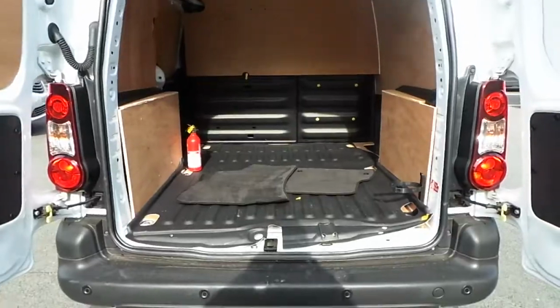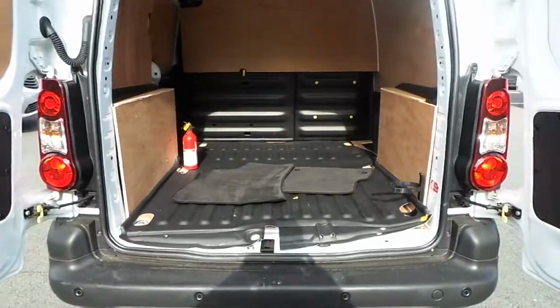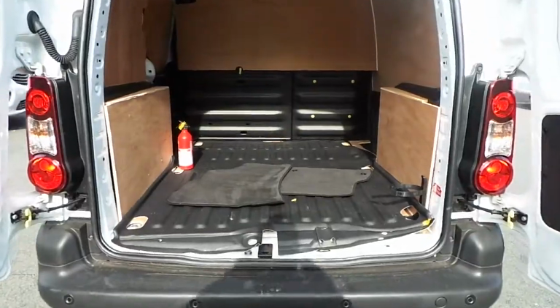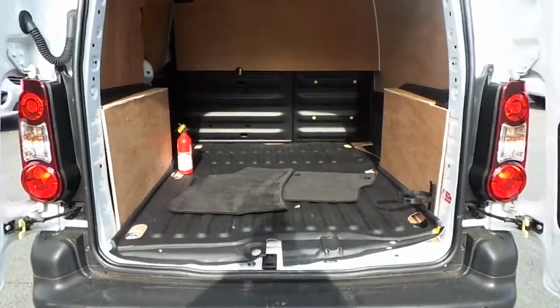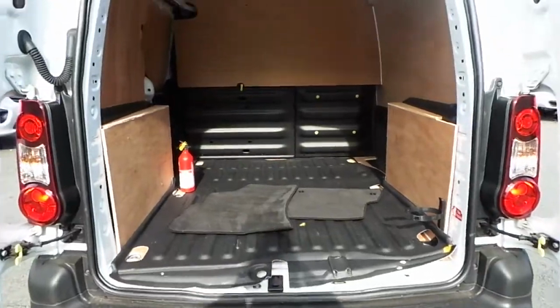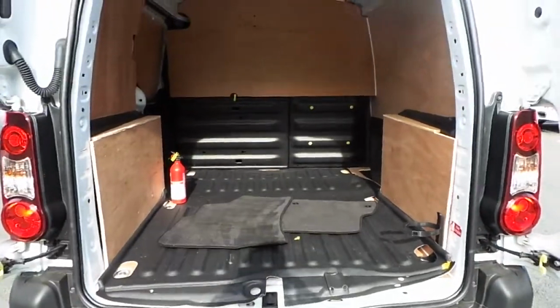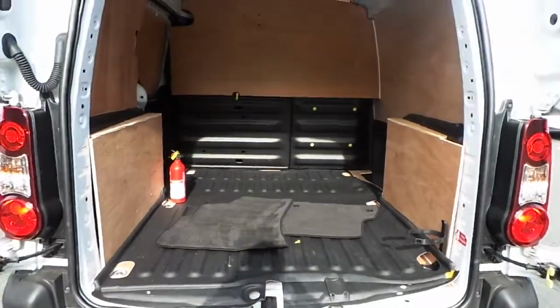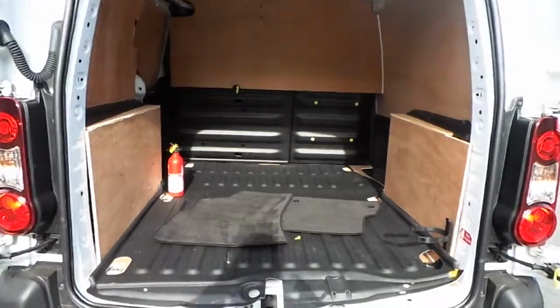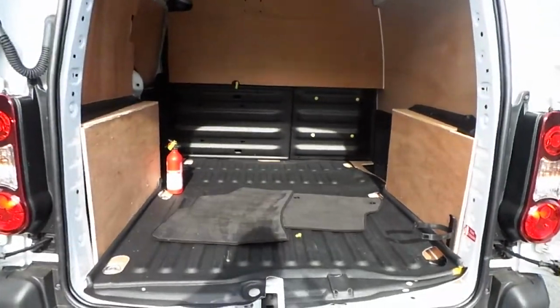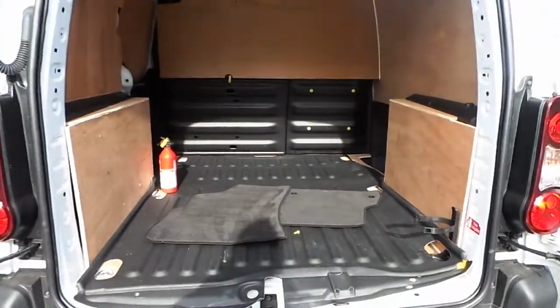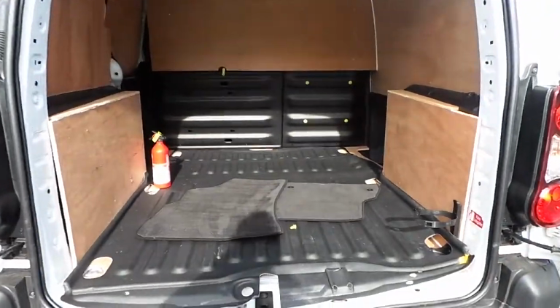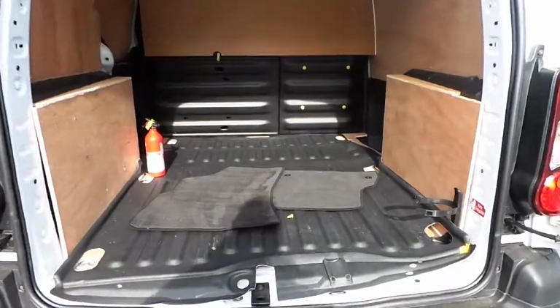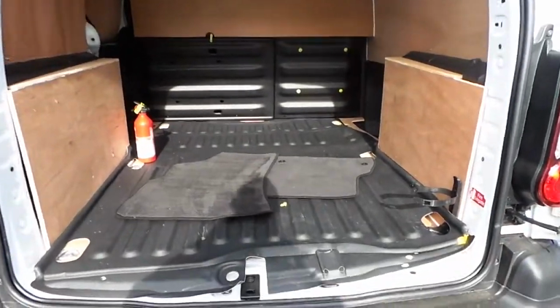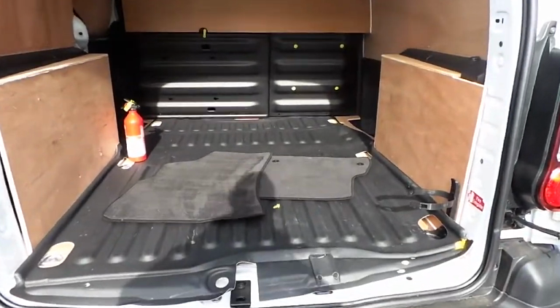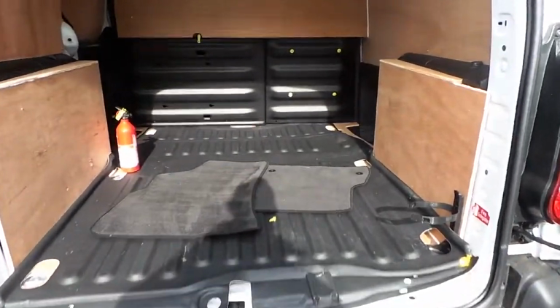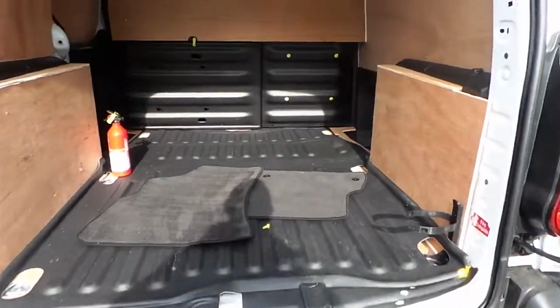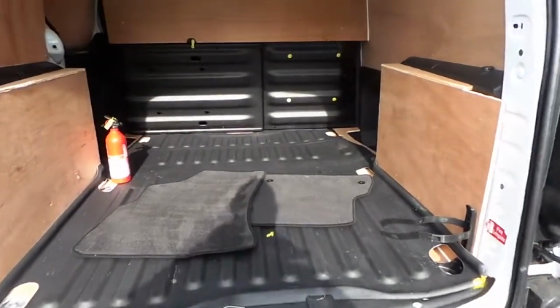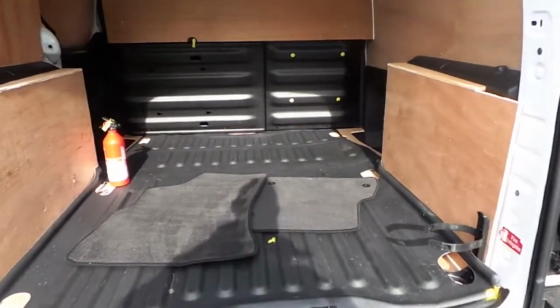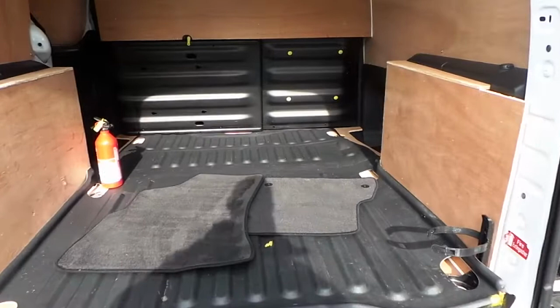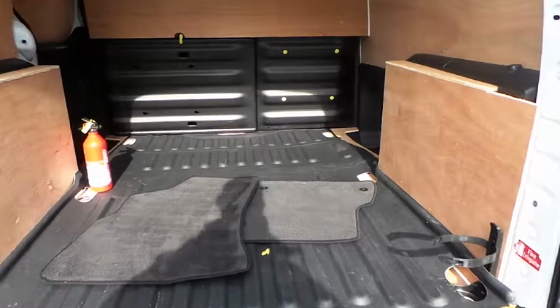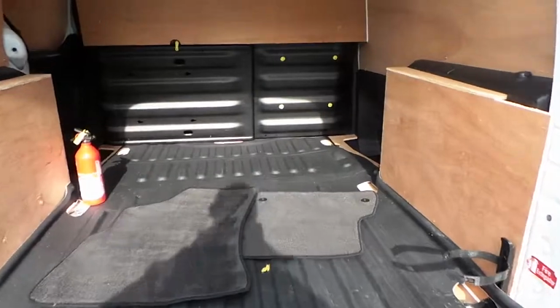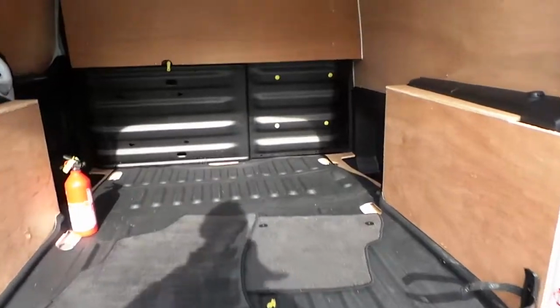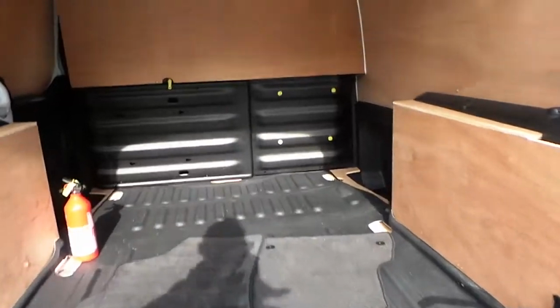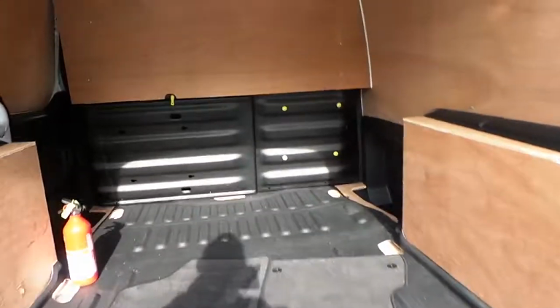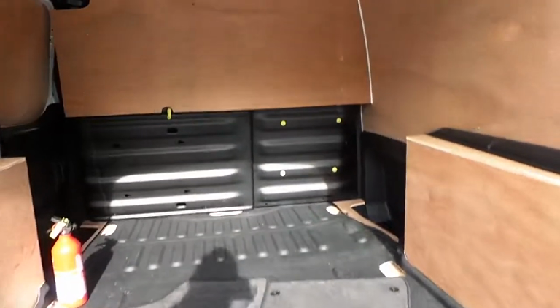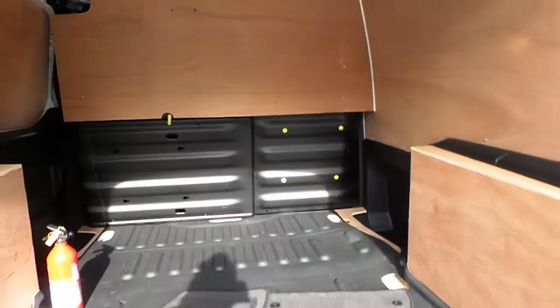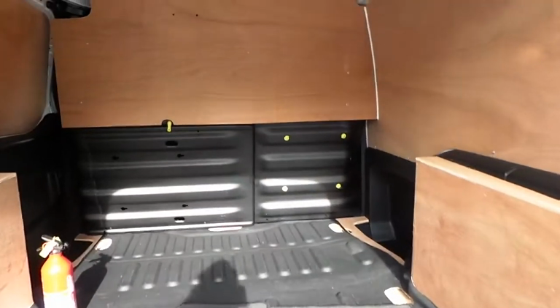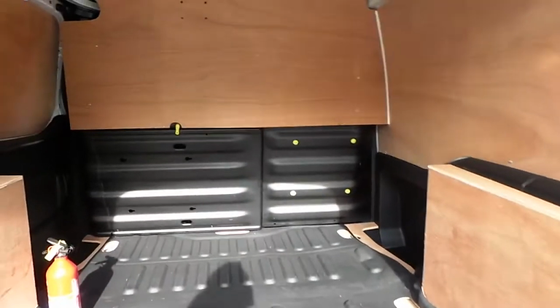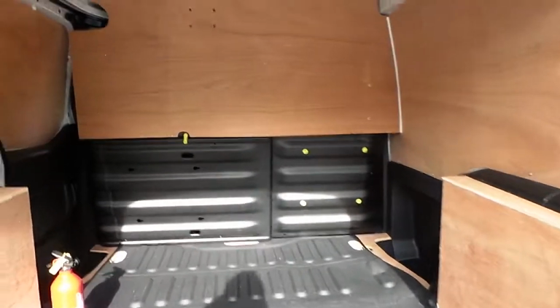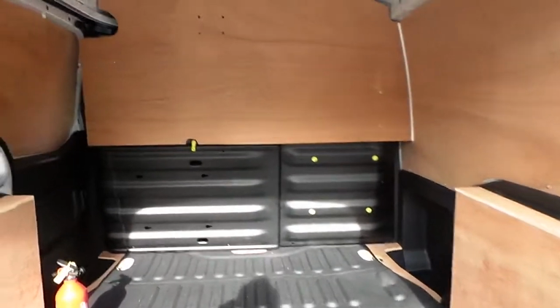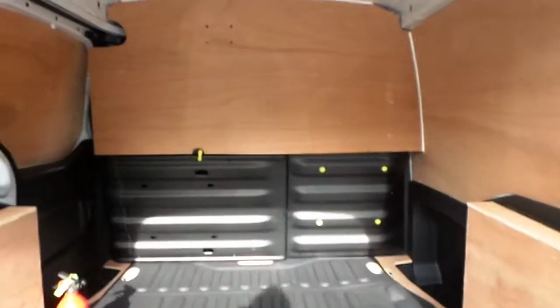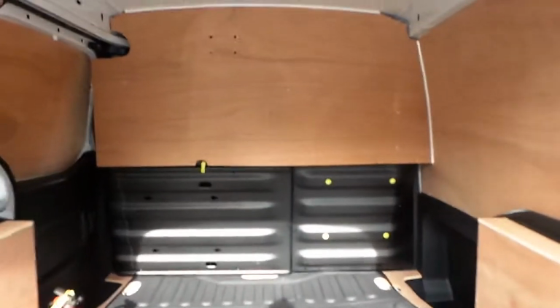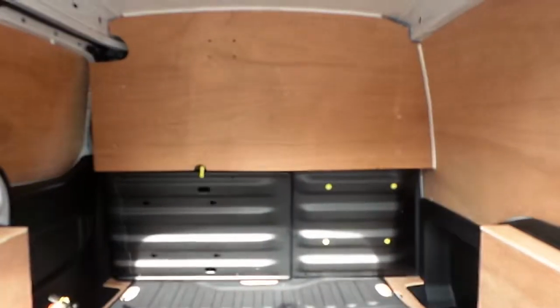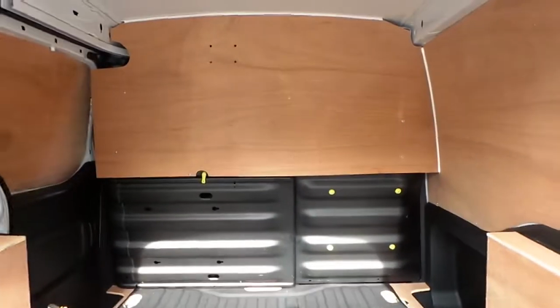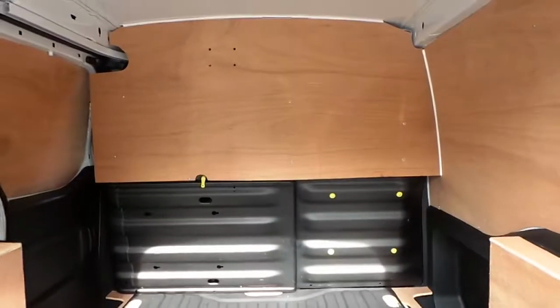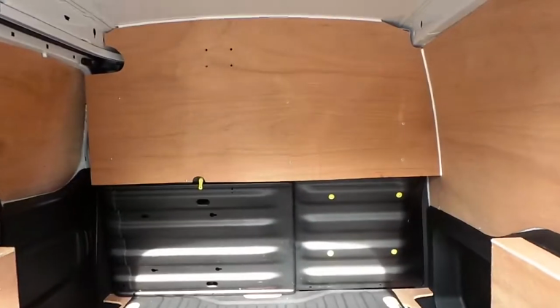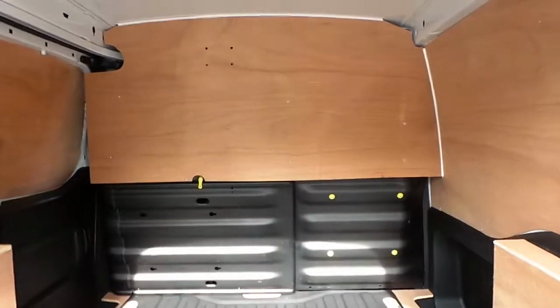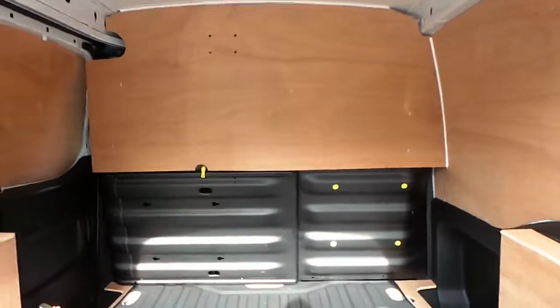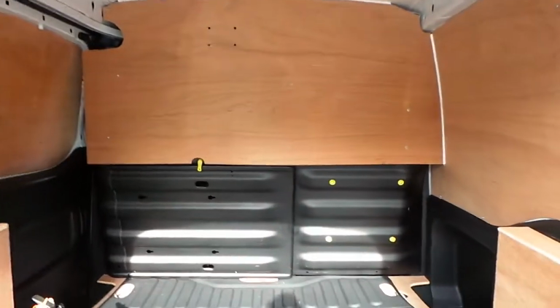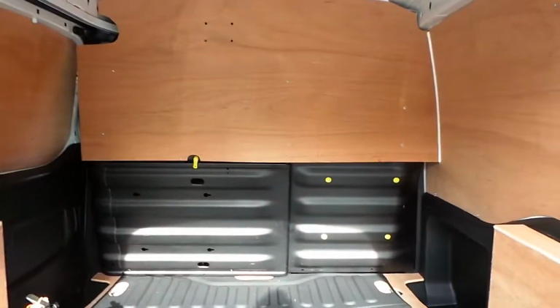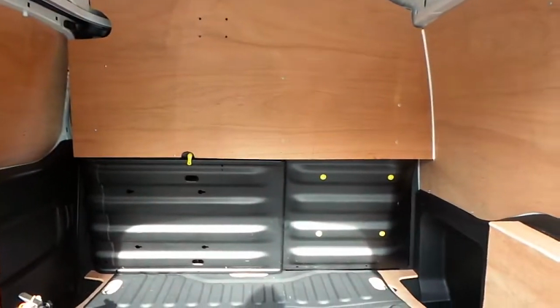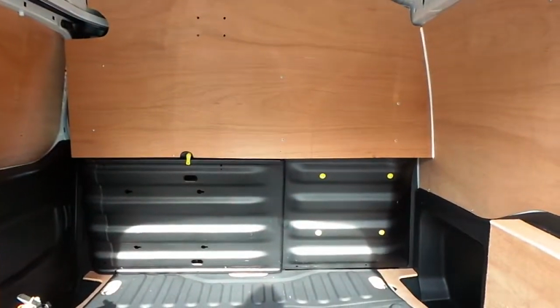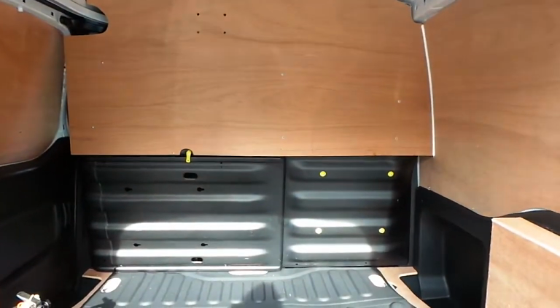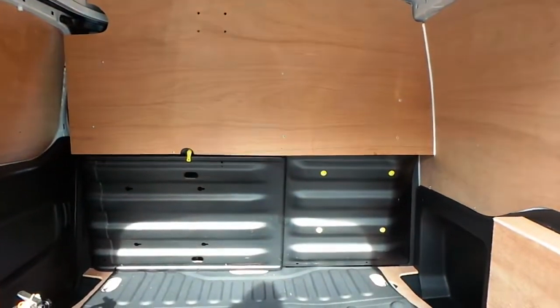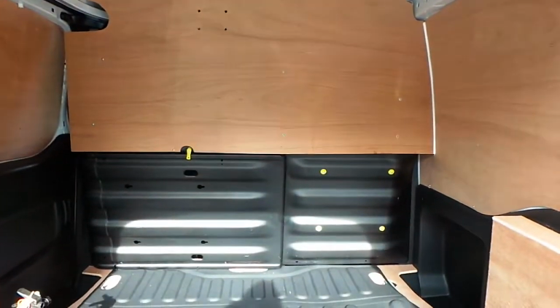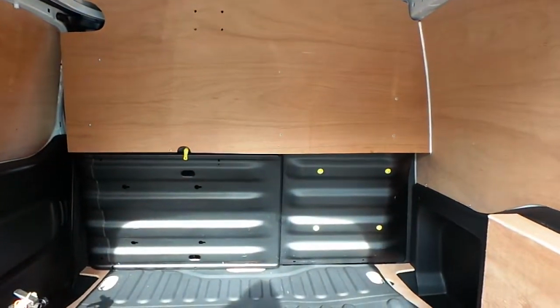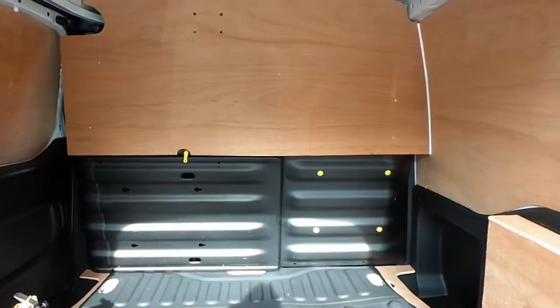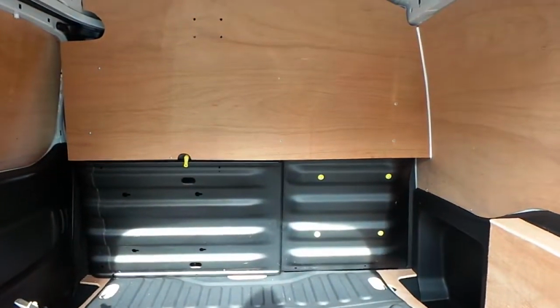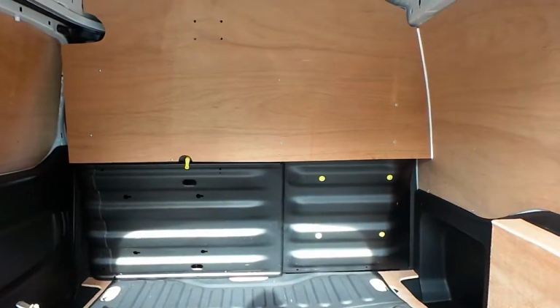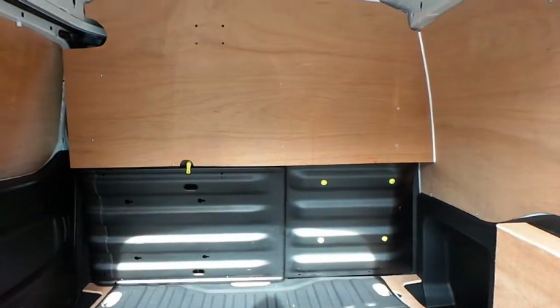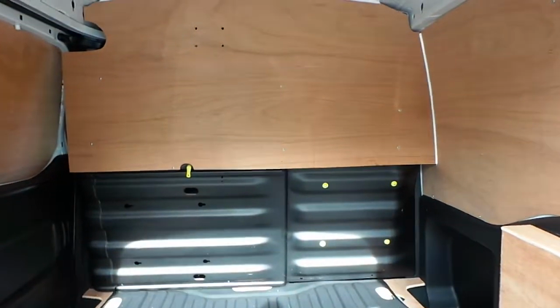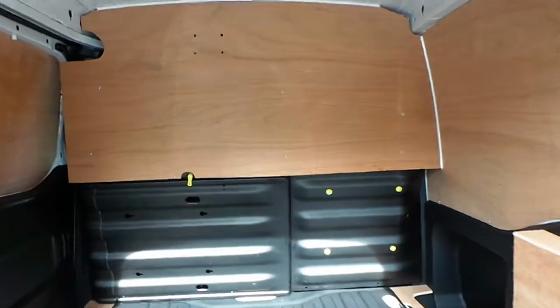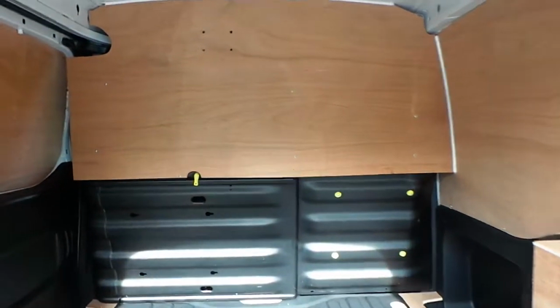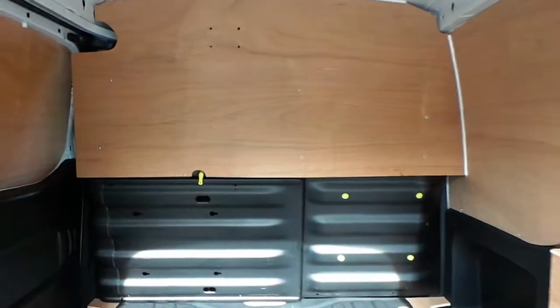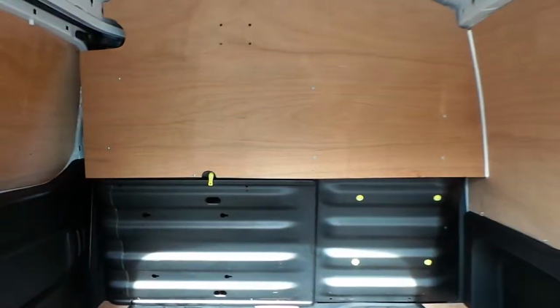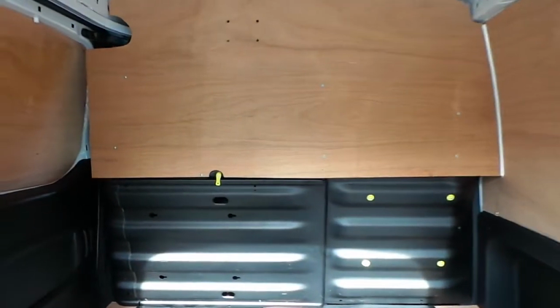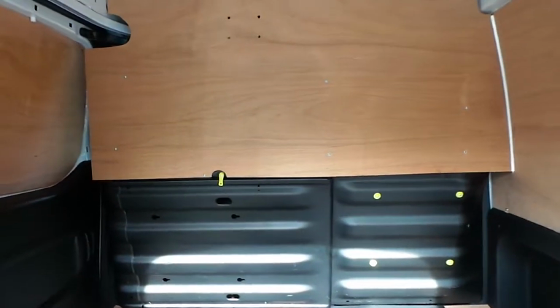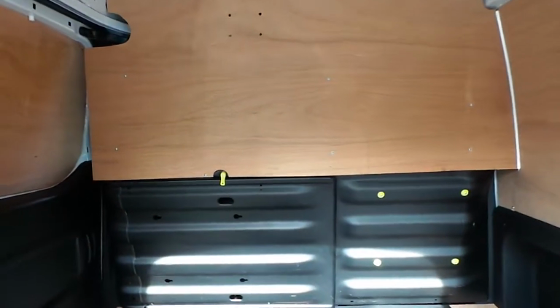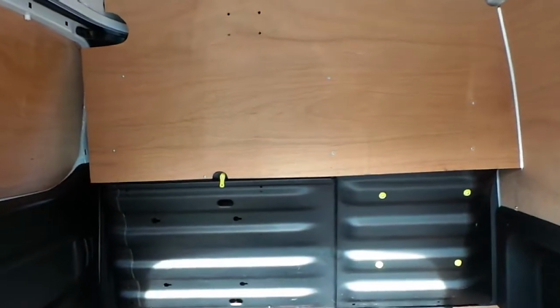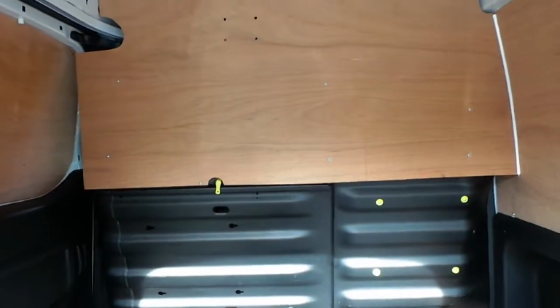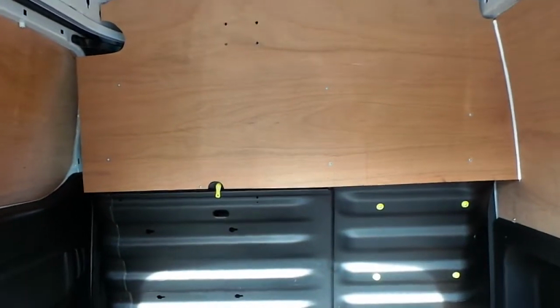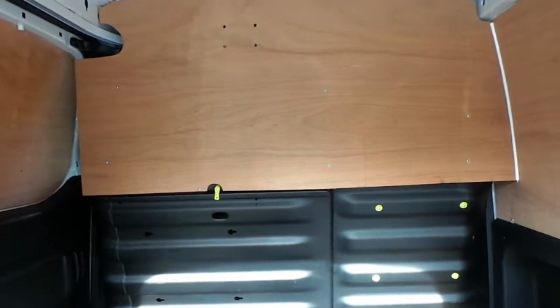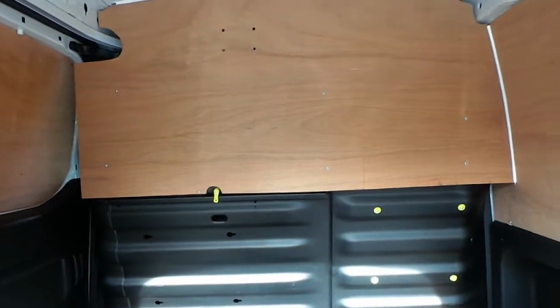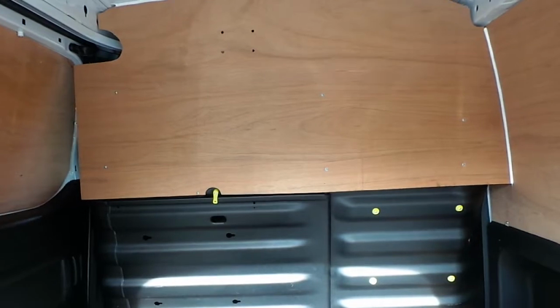In the rear of the vehicle we have ply lining and also a full size bulkhead.